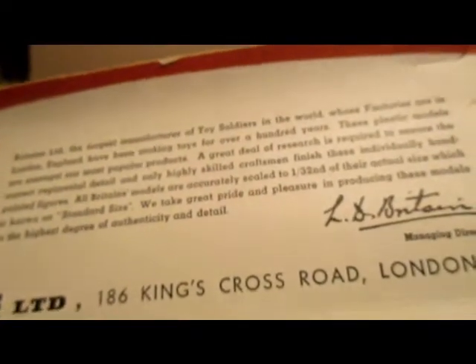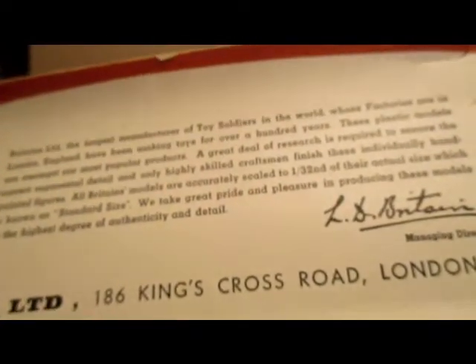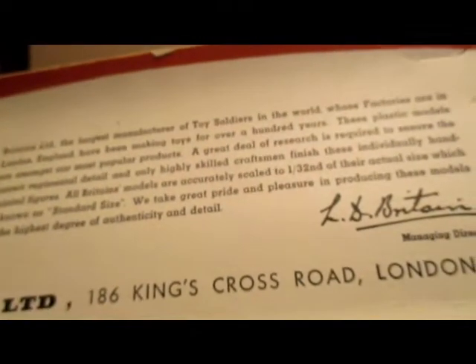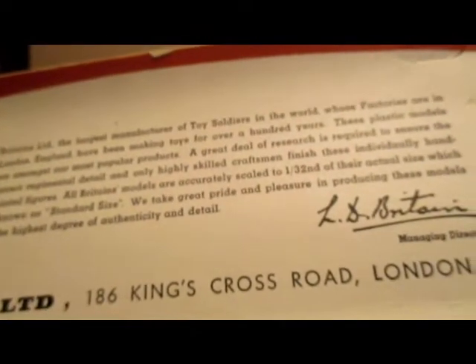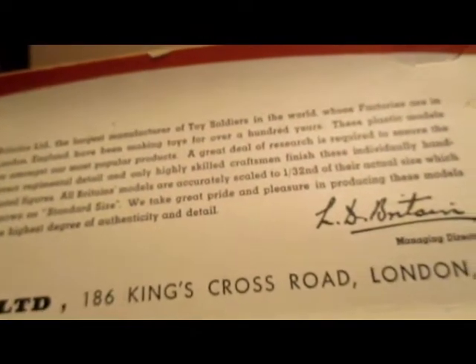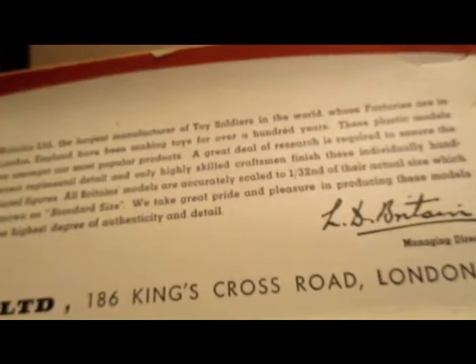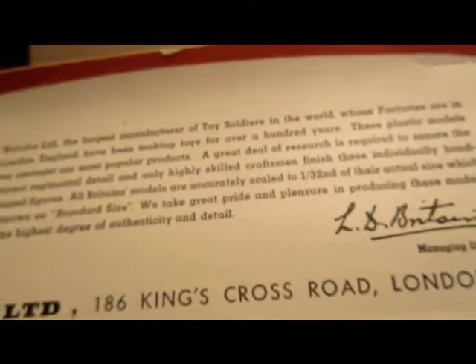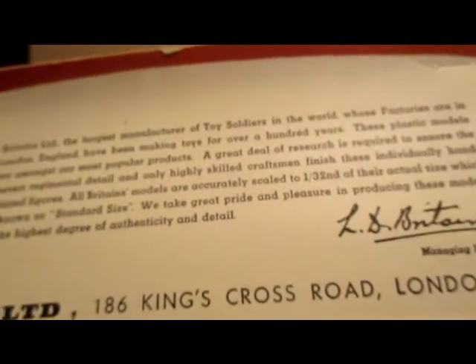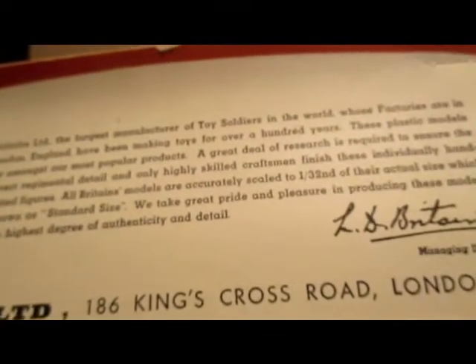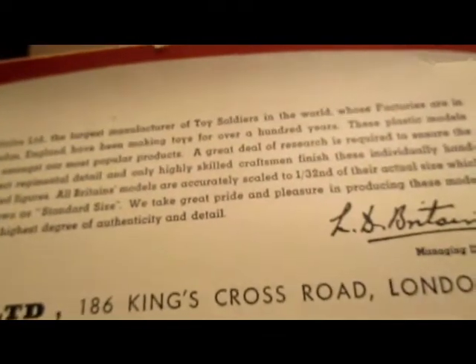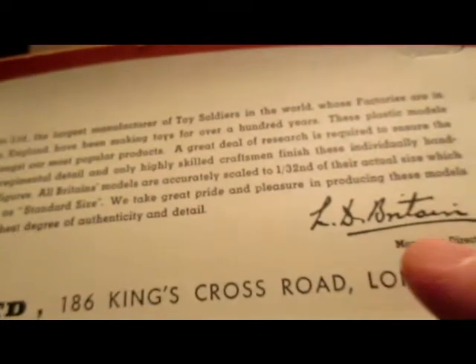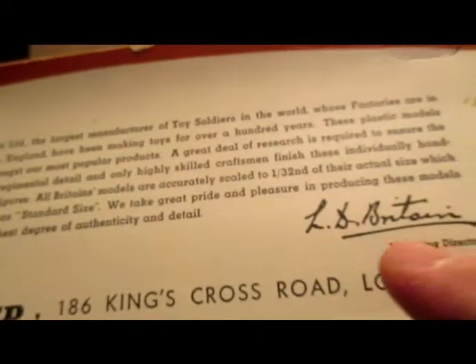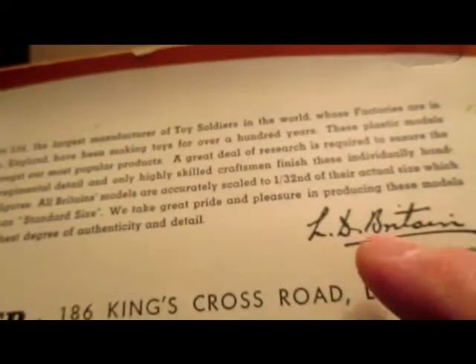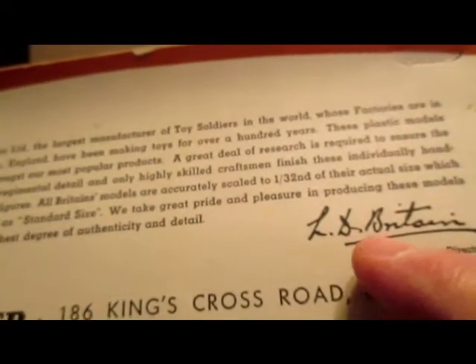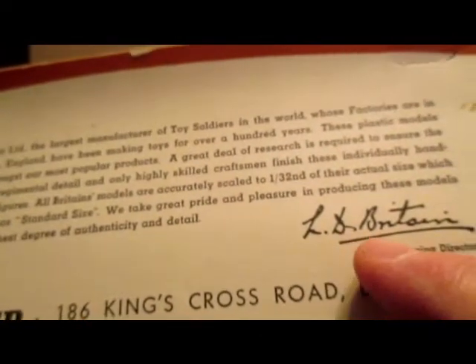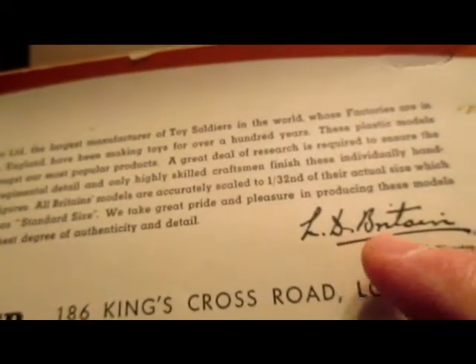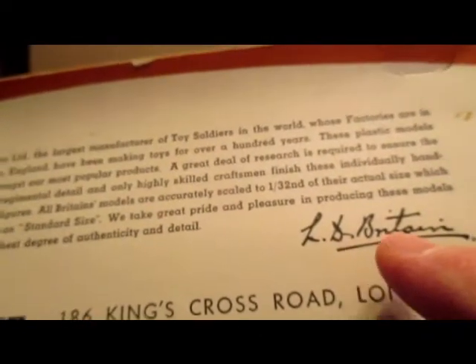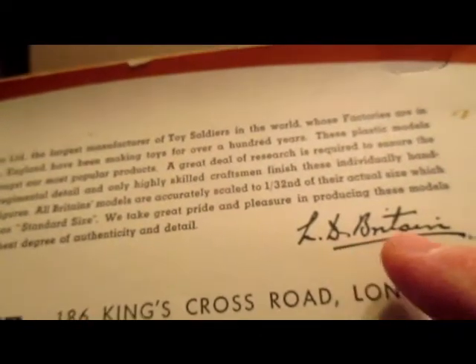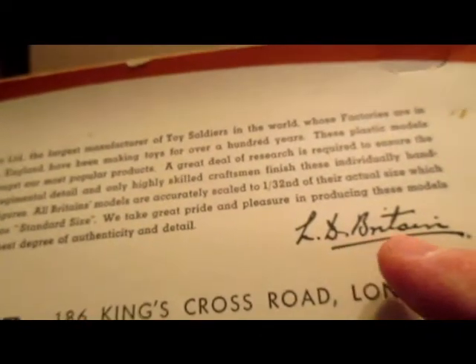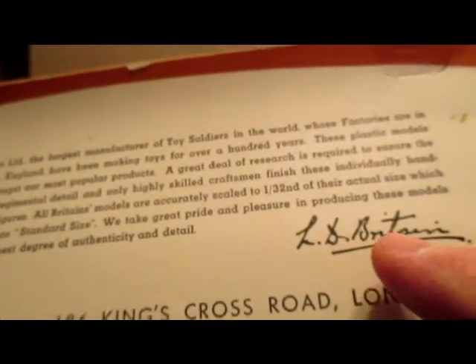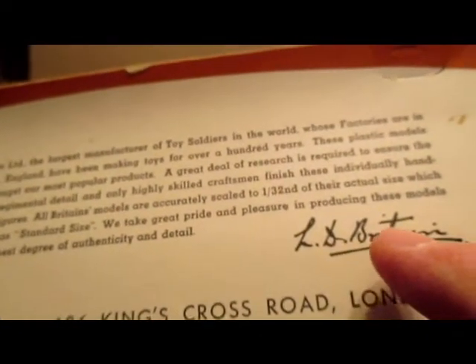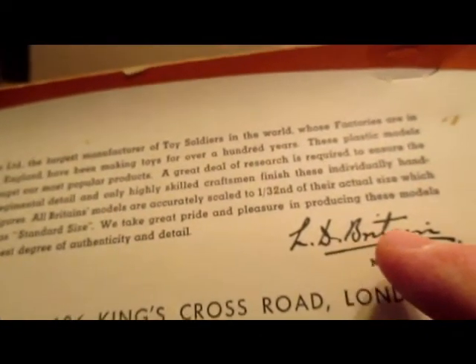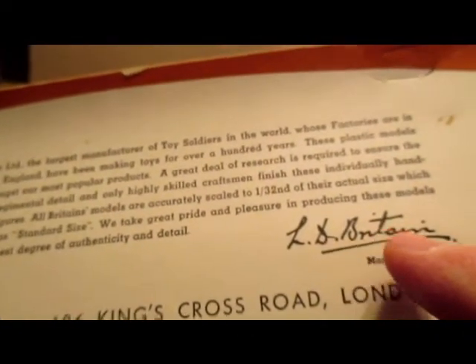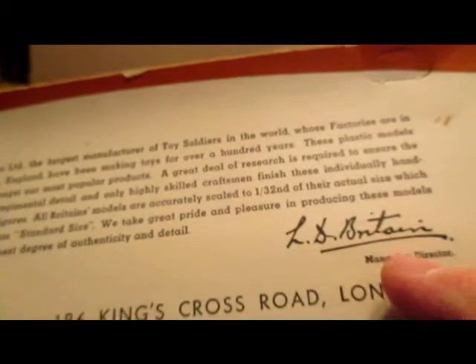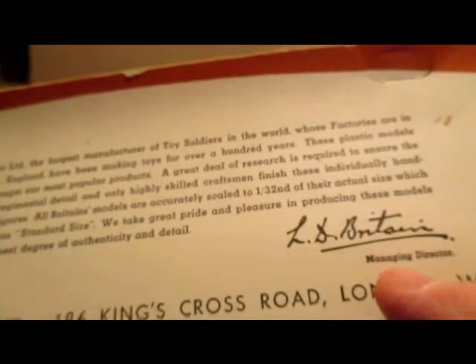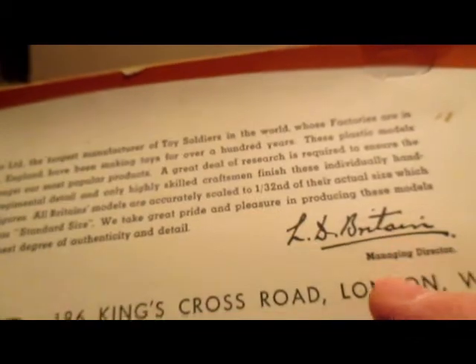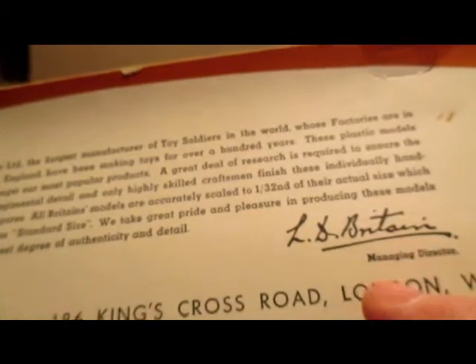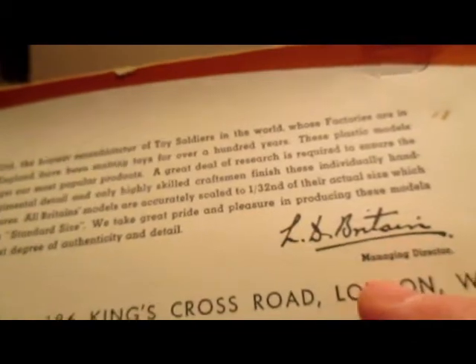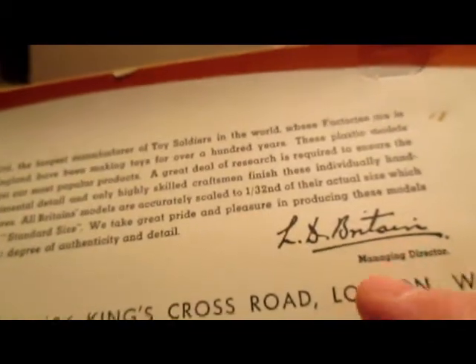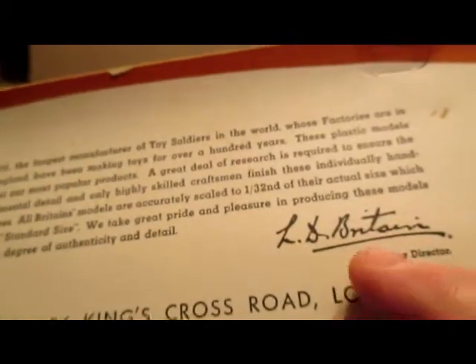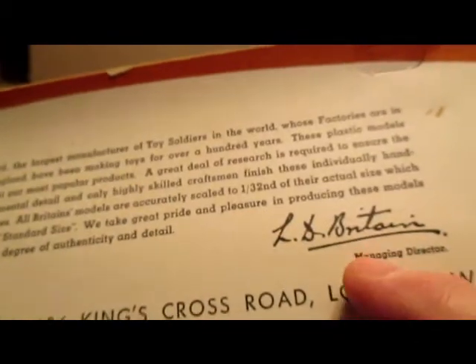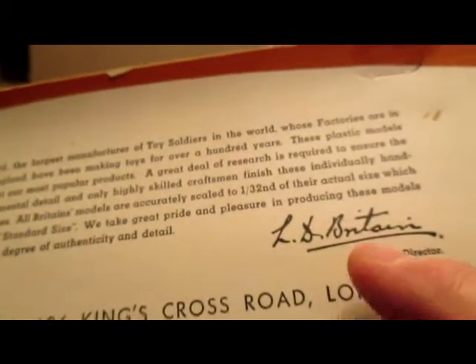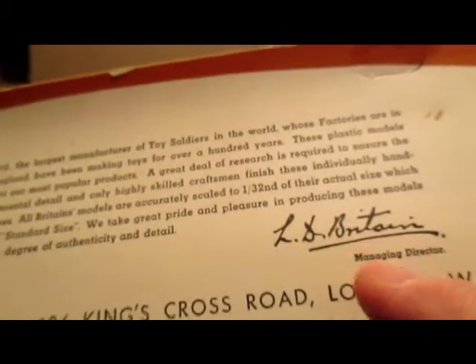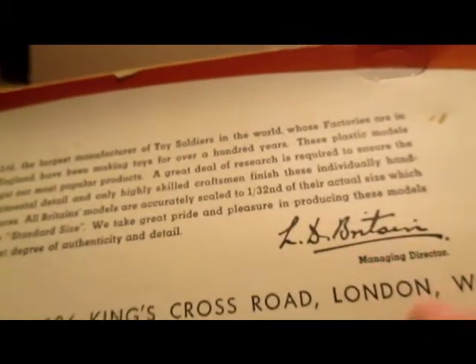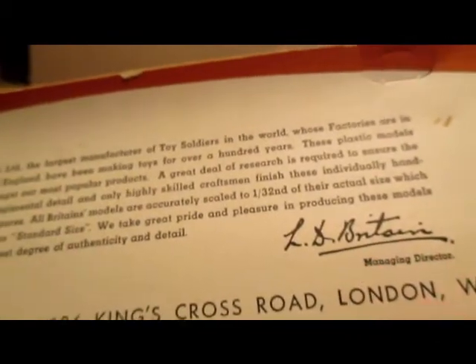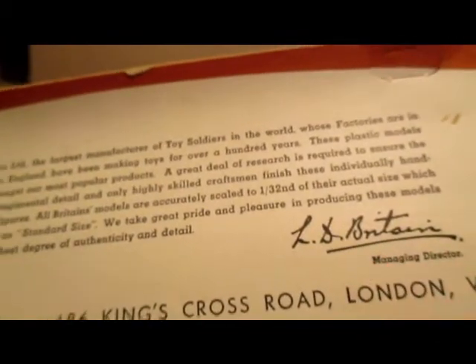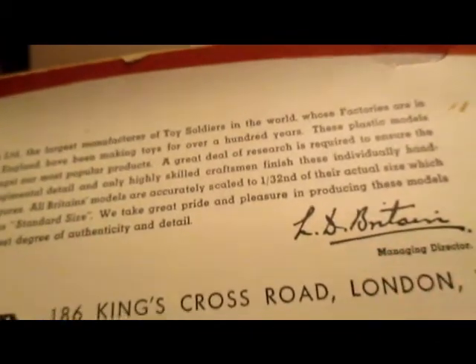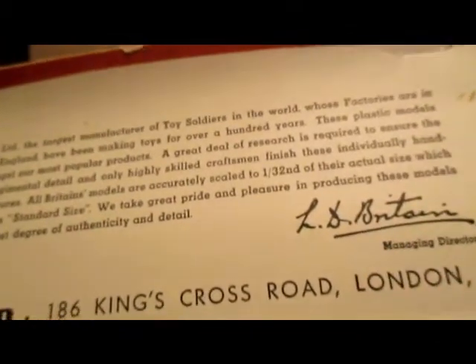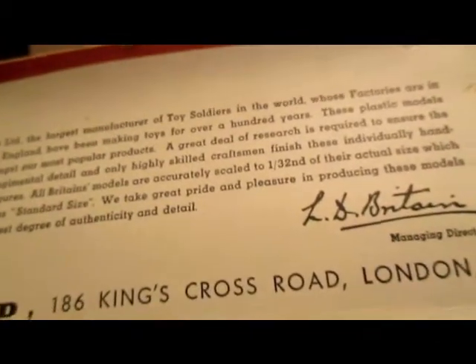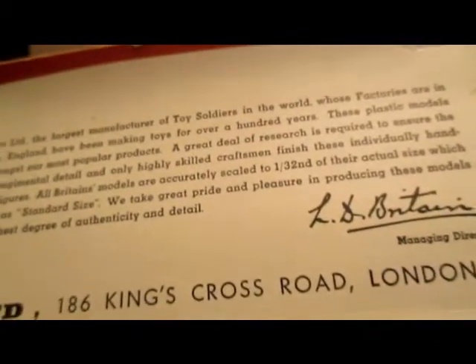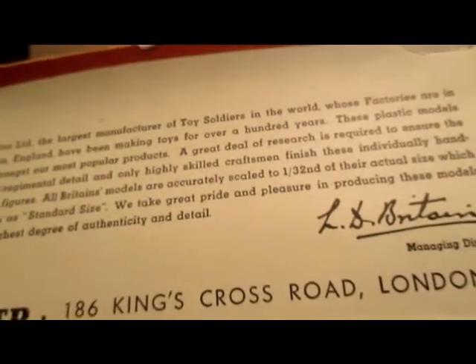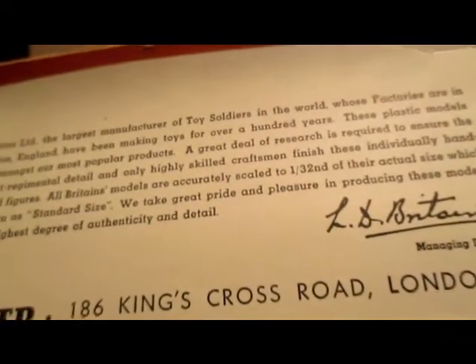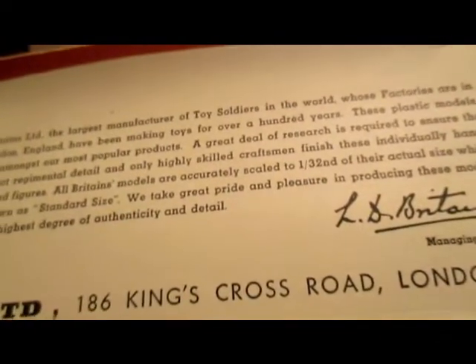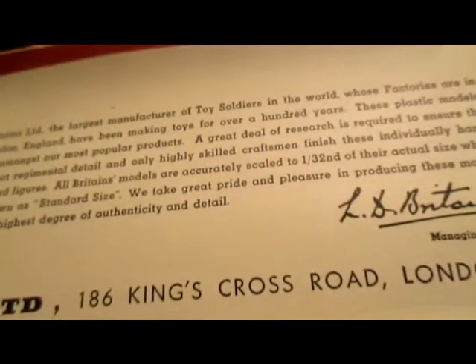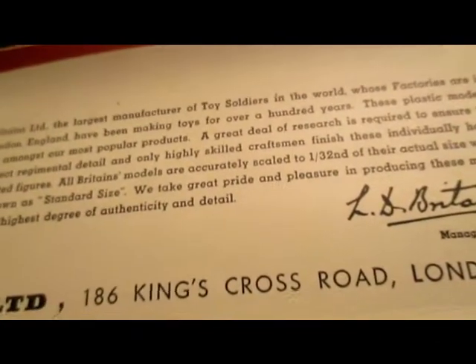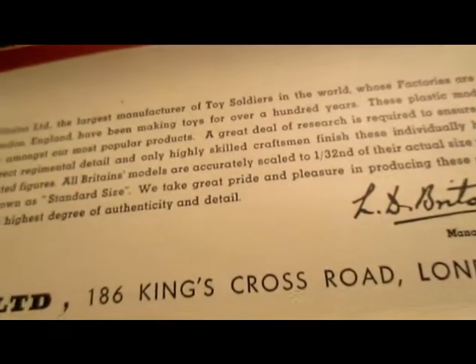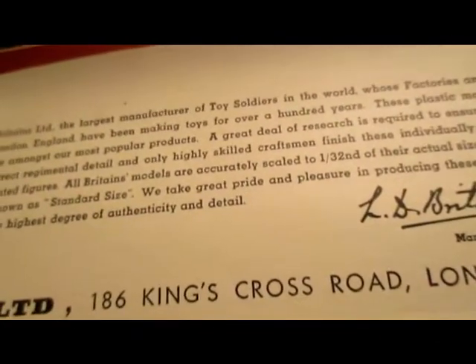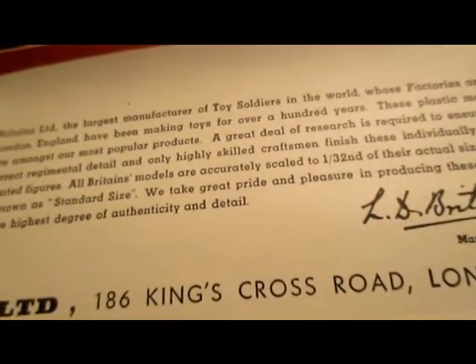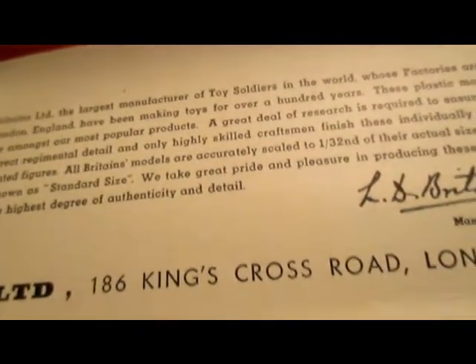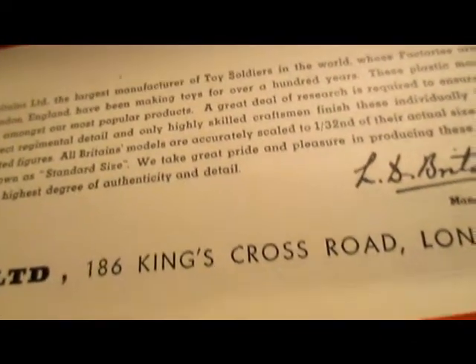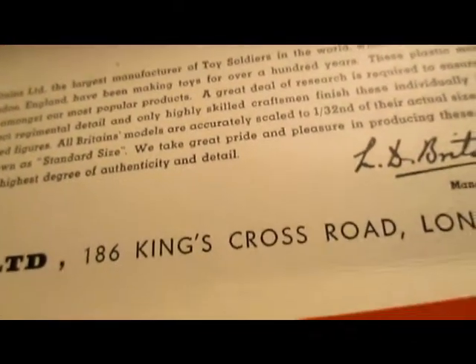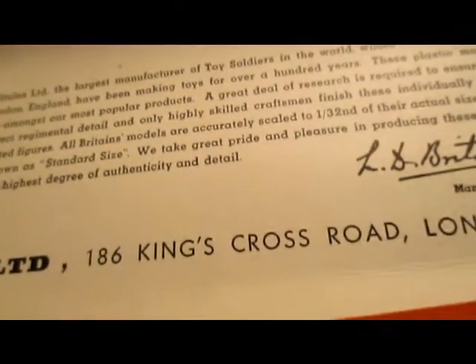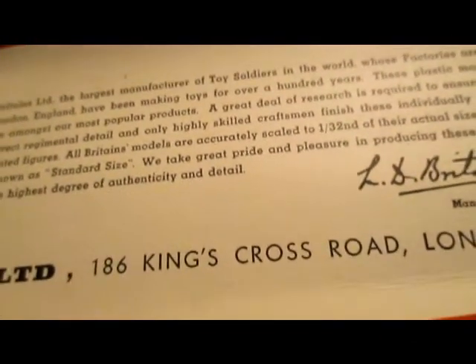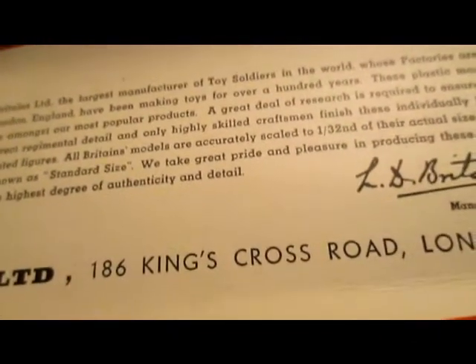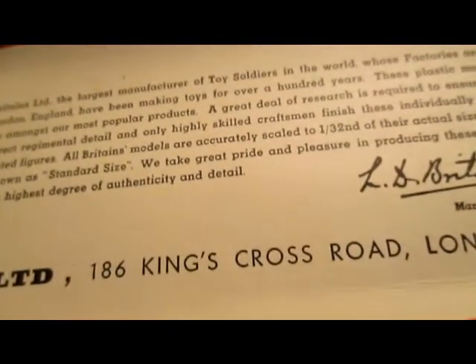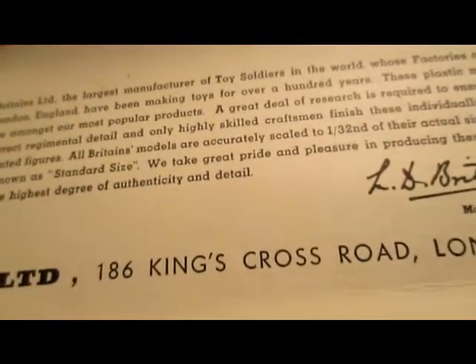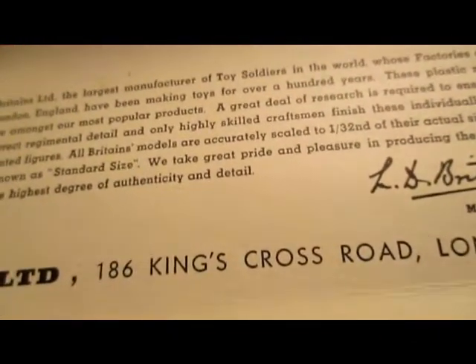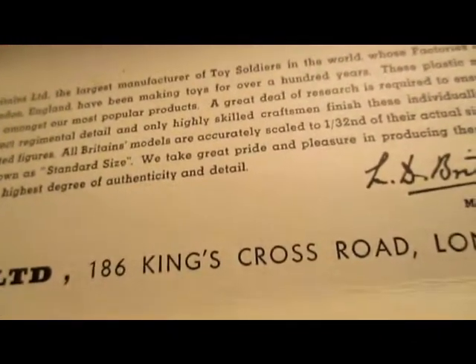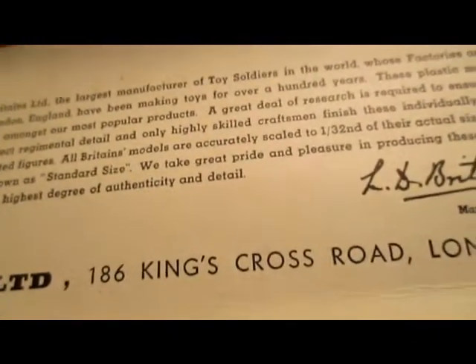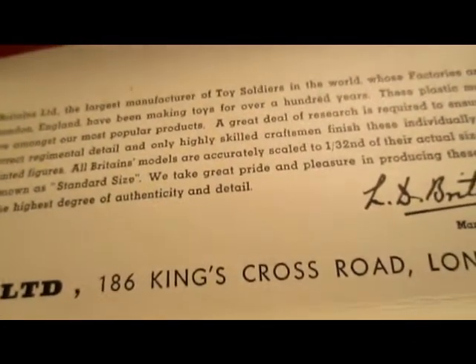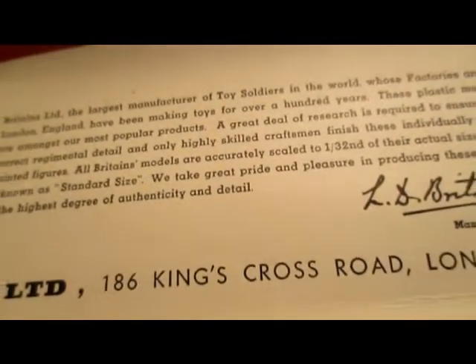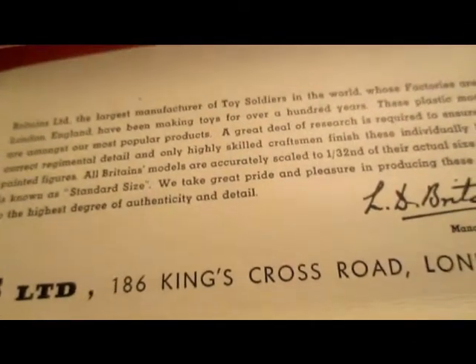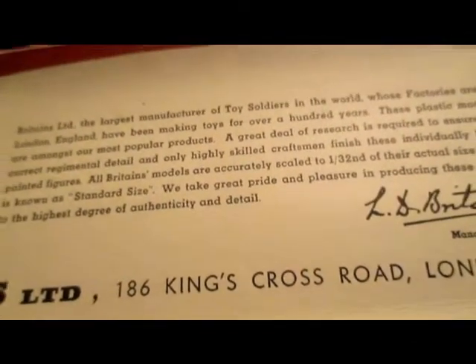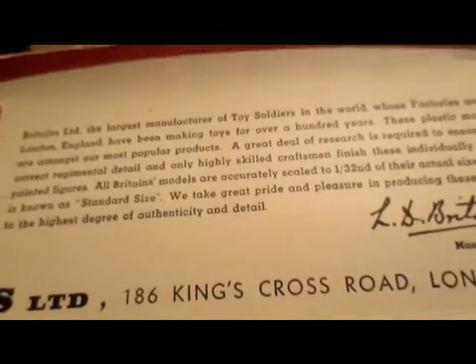Signed L.D. Britains — which would be Dennis Britains, managing director.